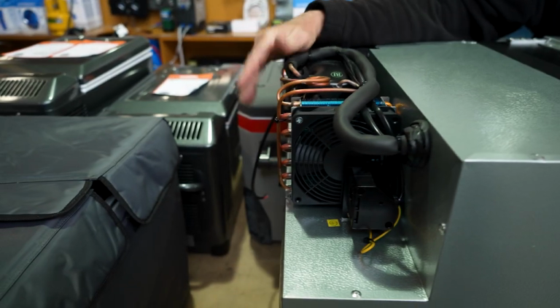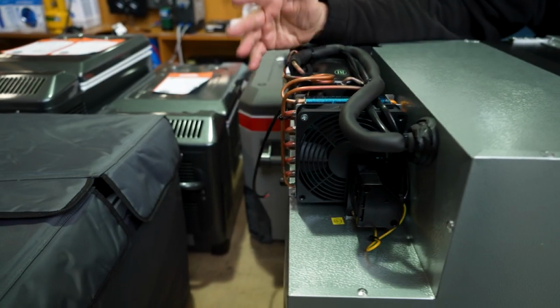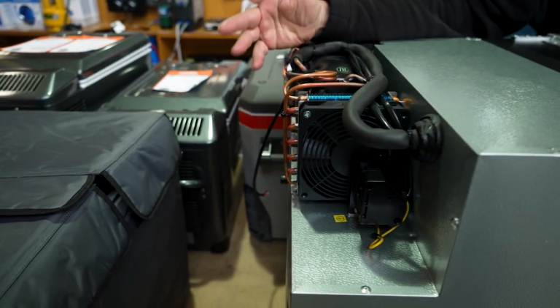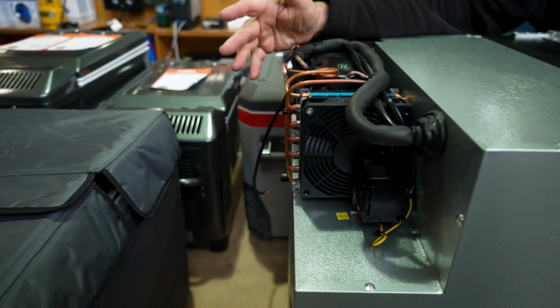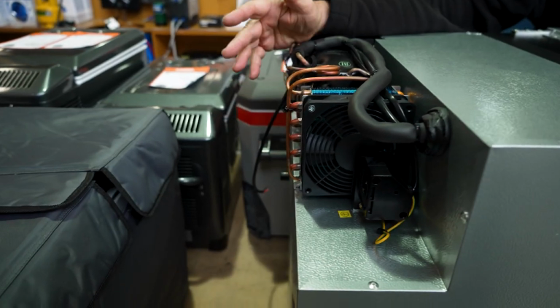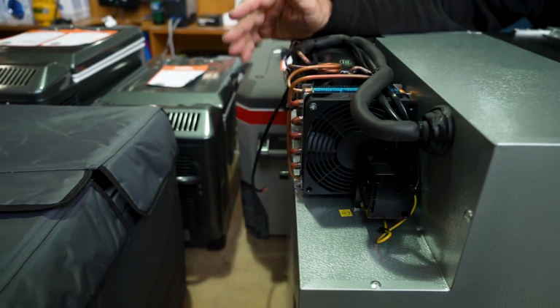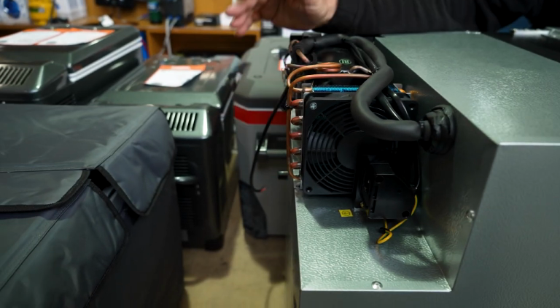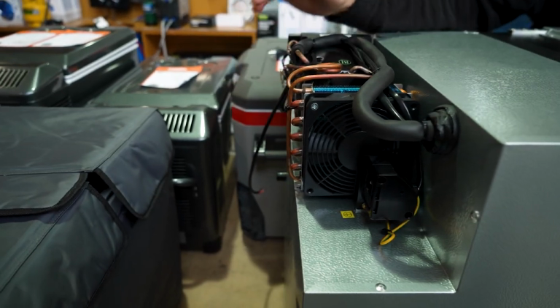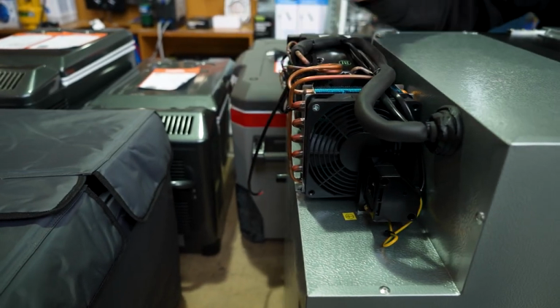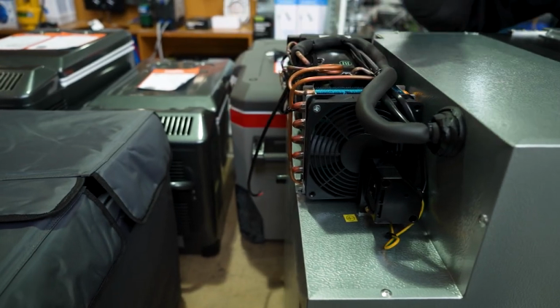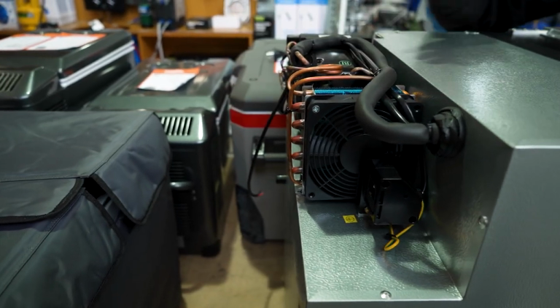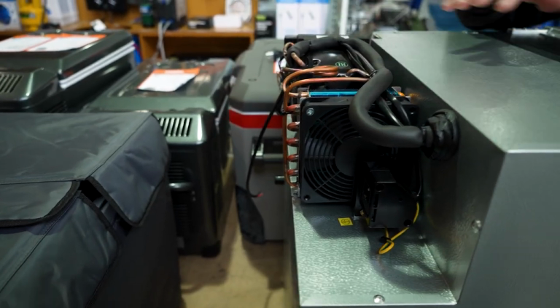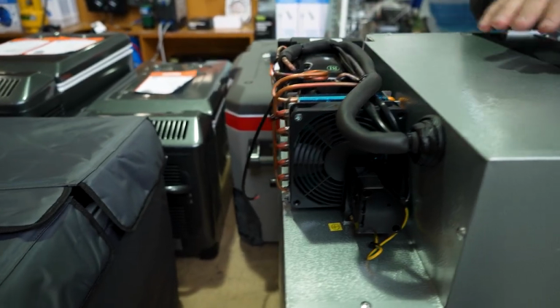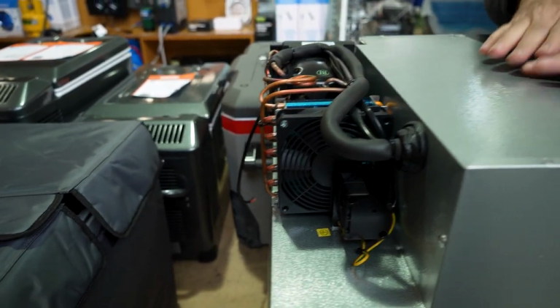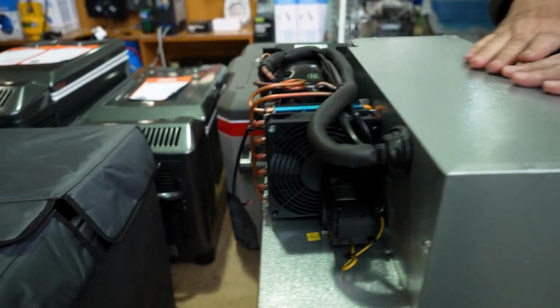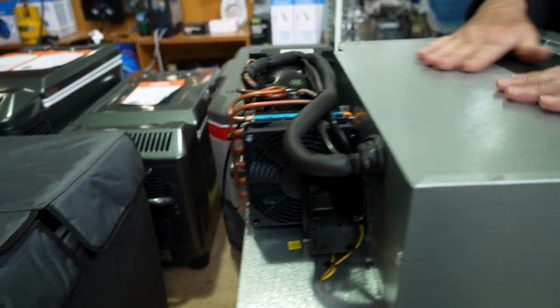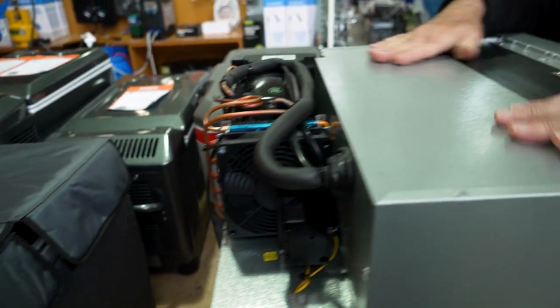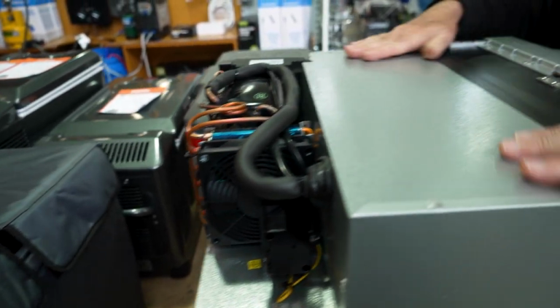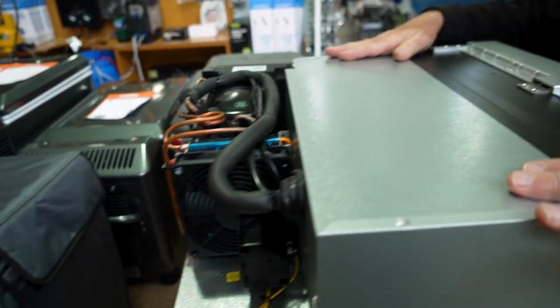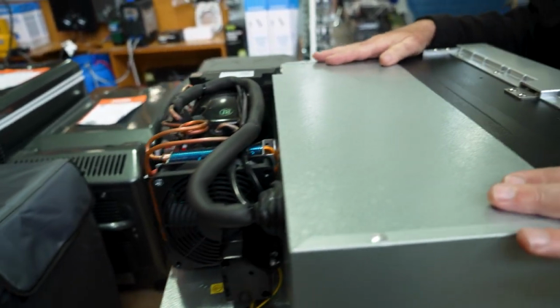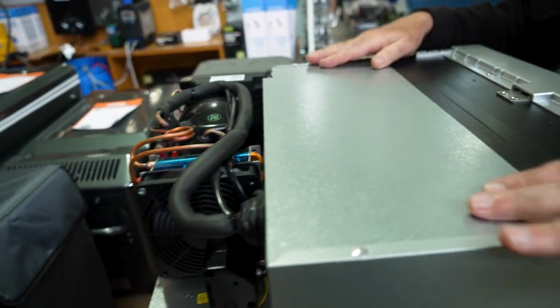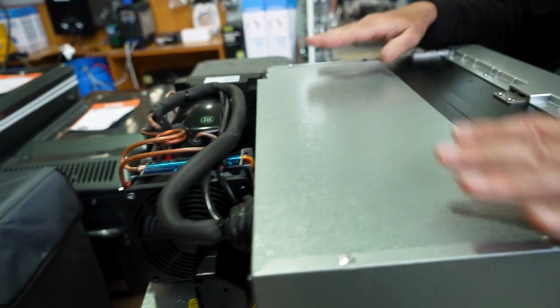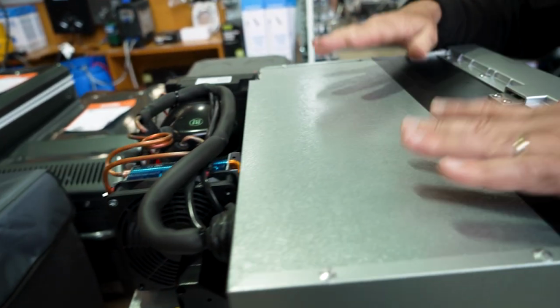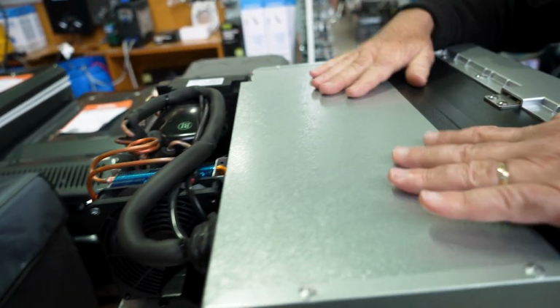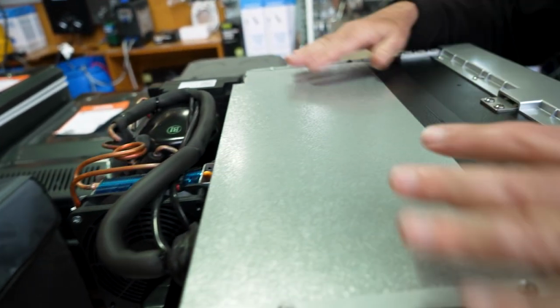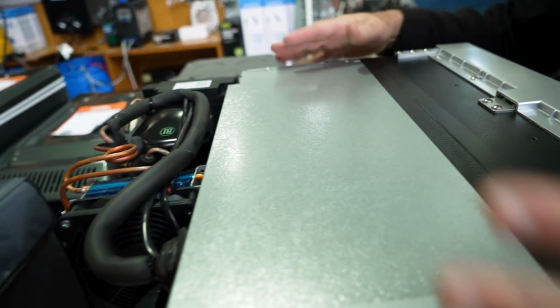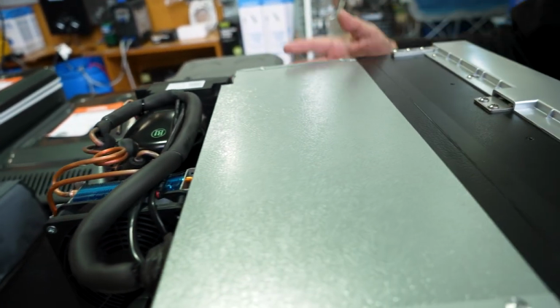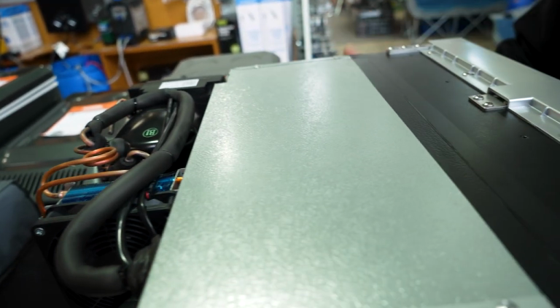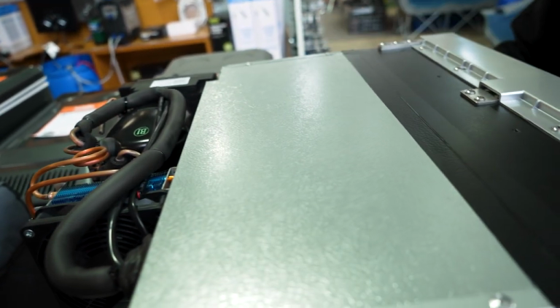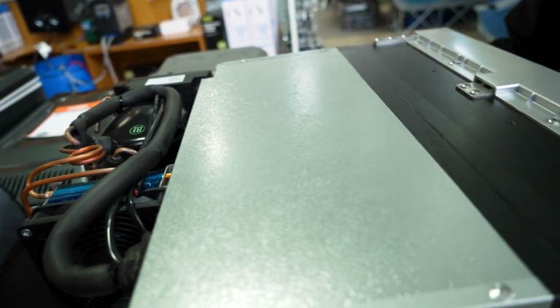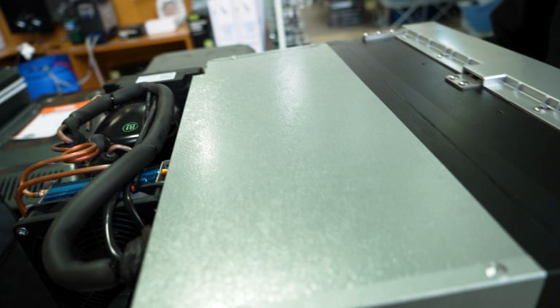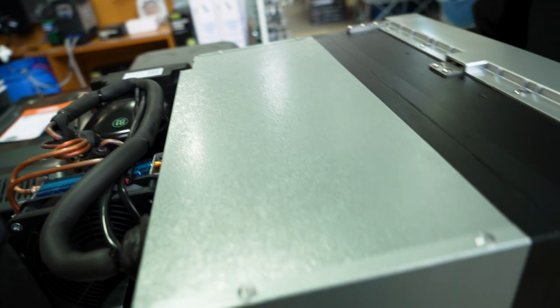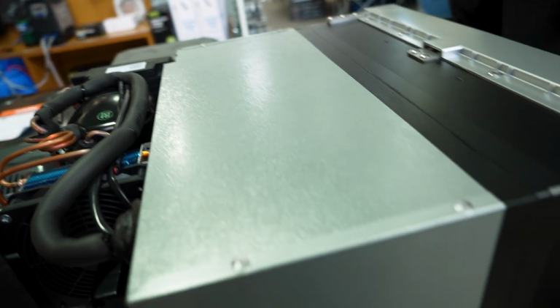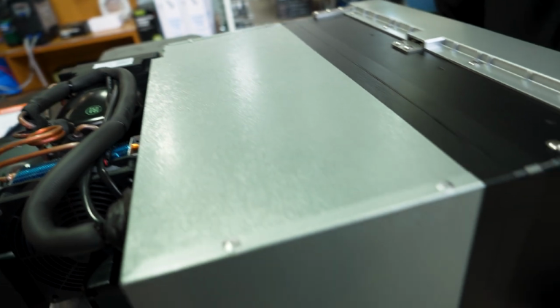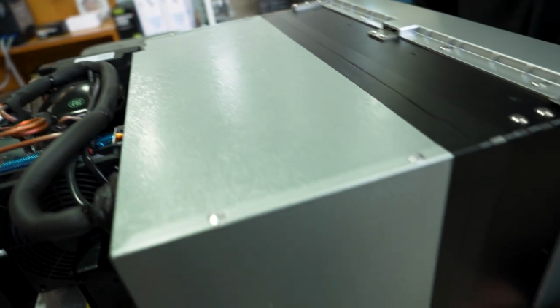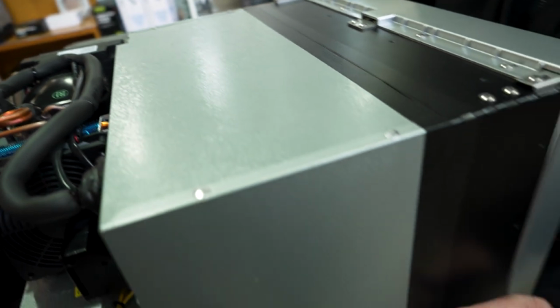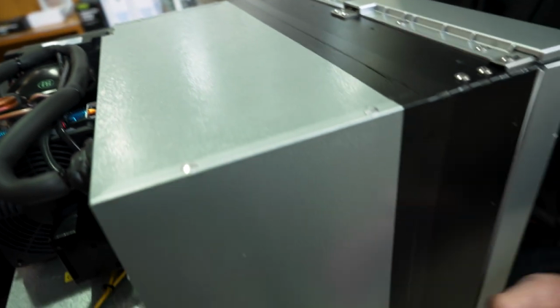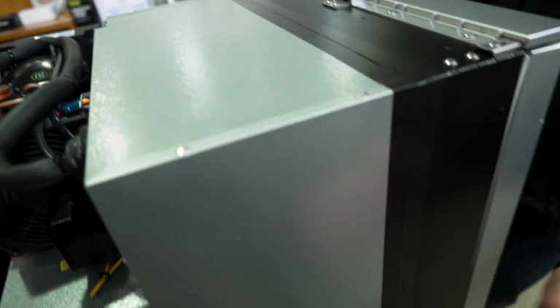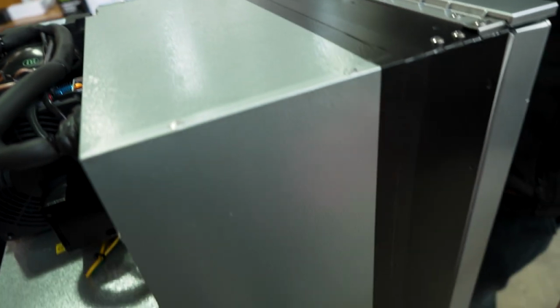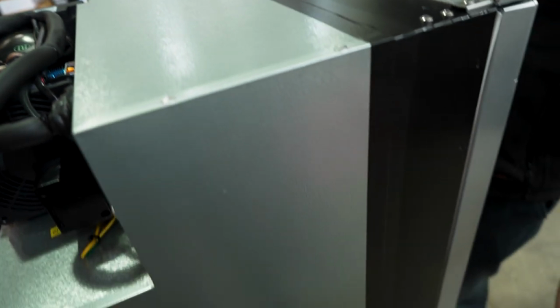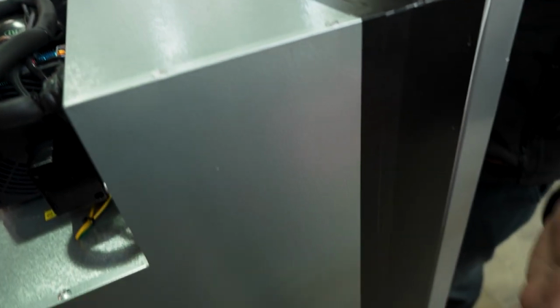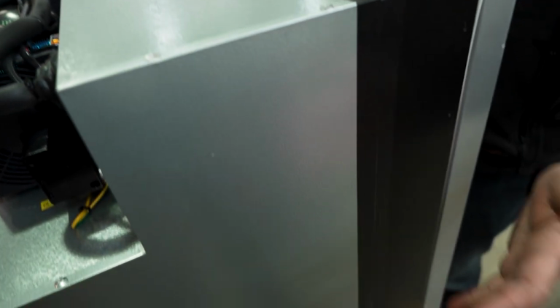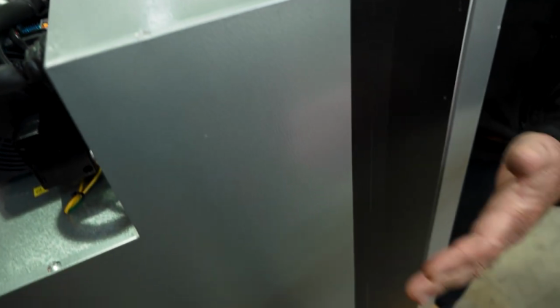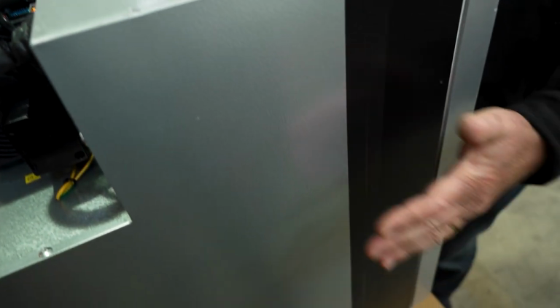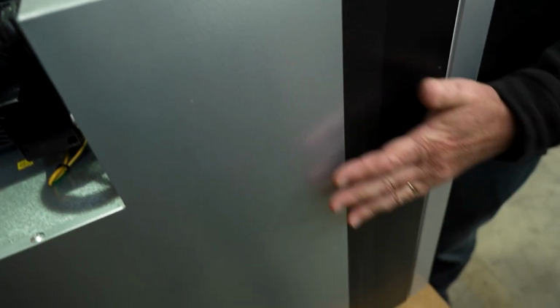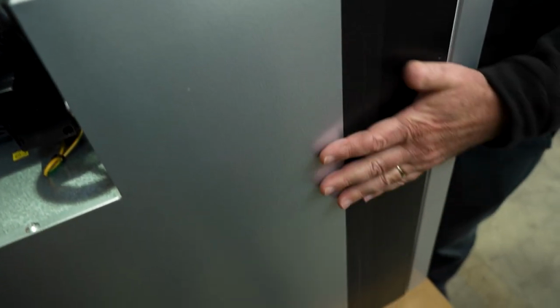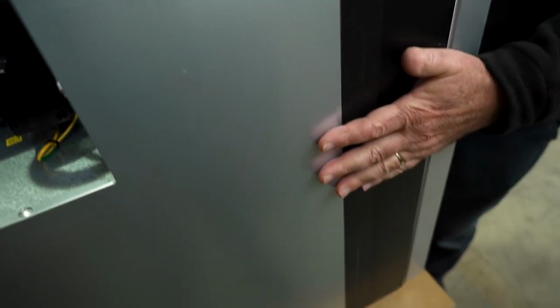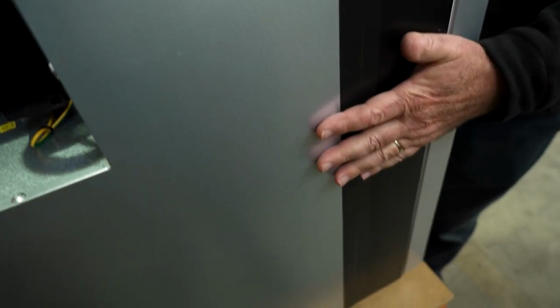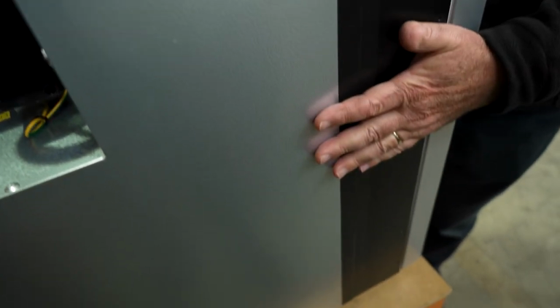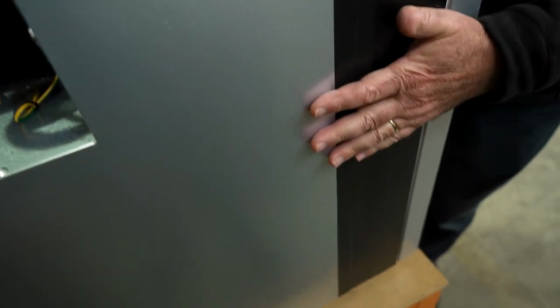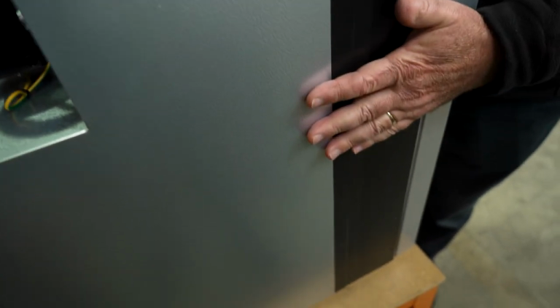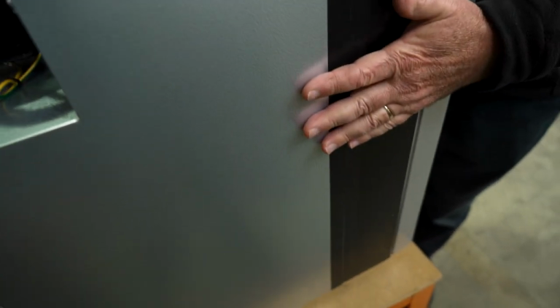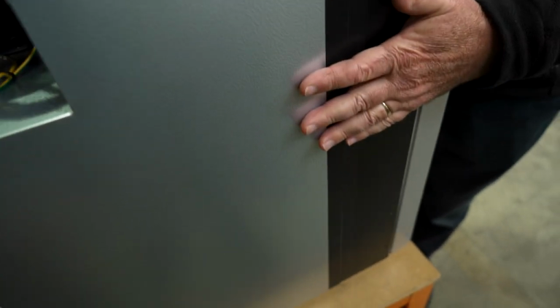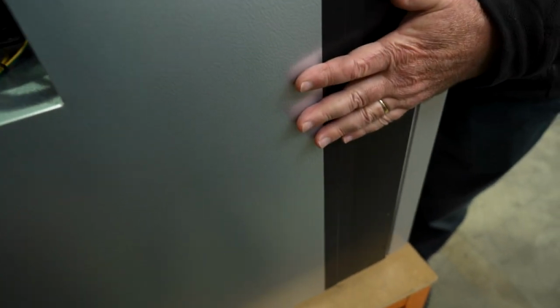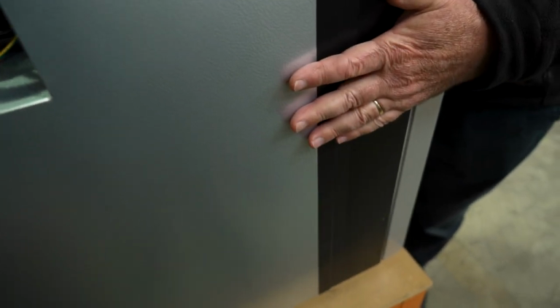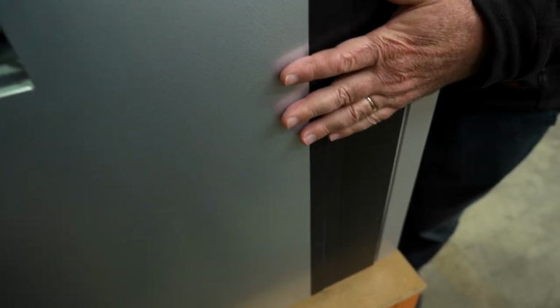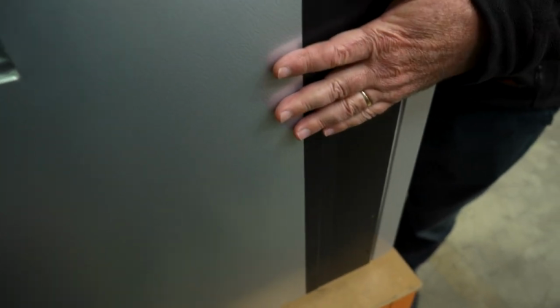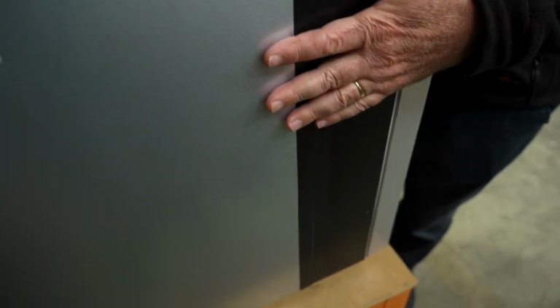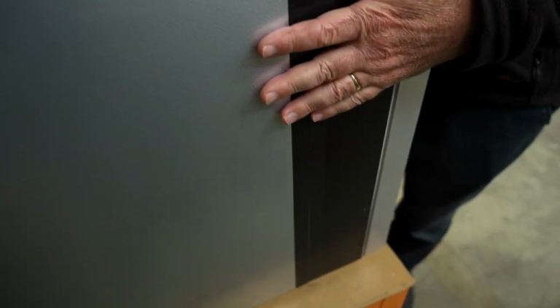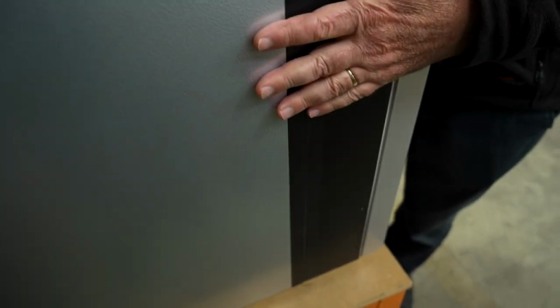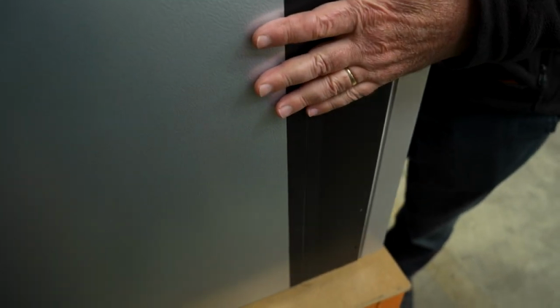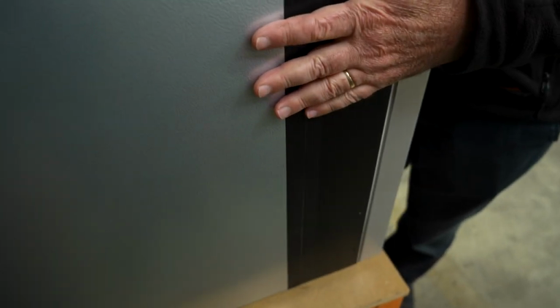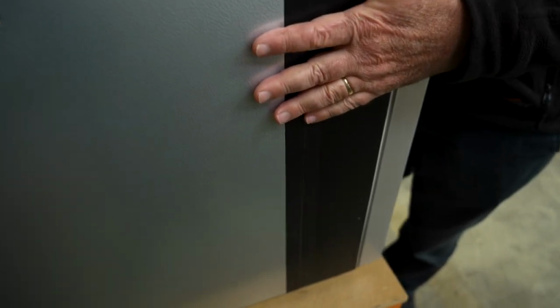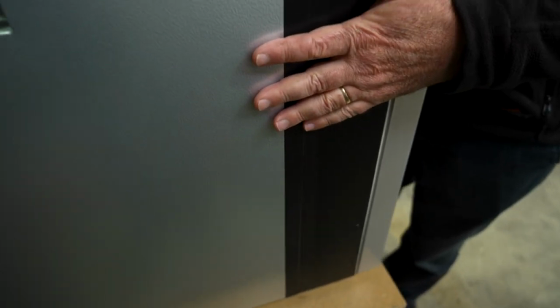That's for airflow. It's an all-steel cabinet — the front and the sides are all the same — and has CFC-free polyurethane insulation.